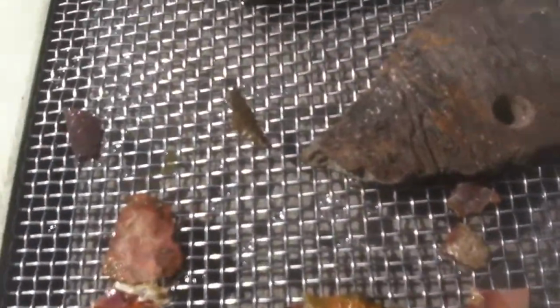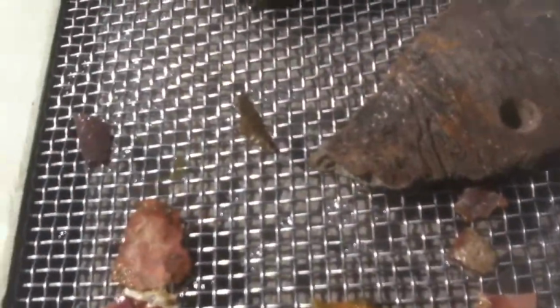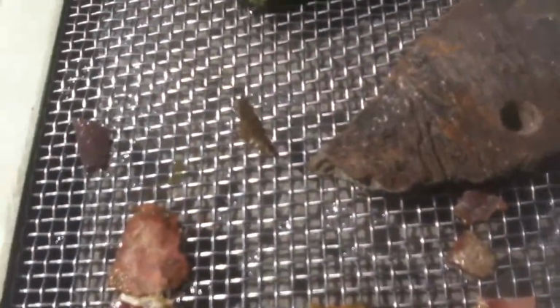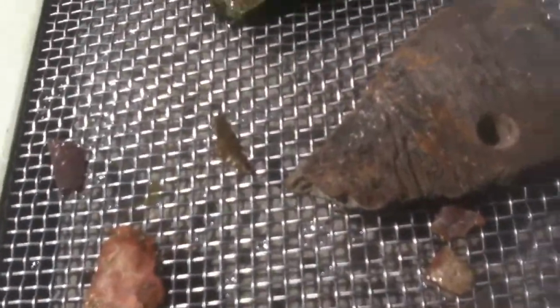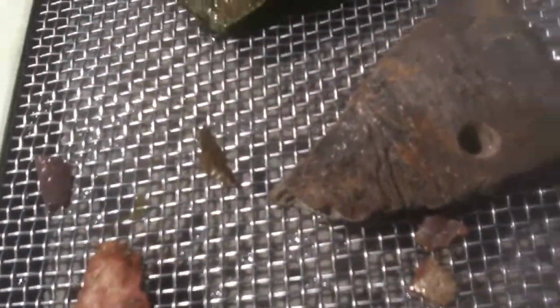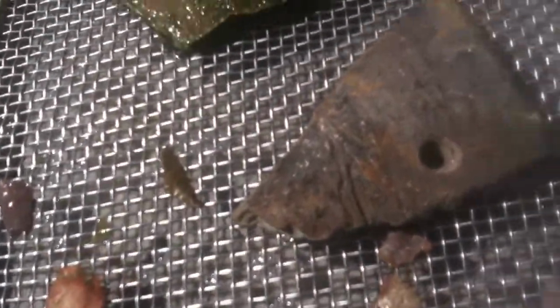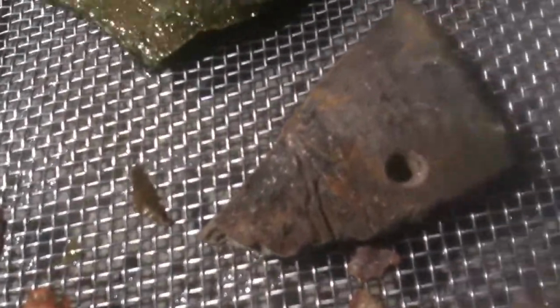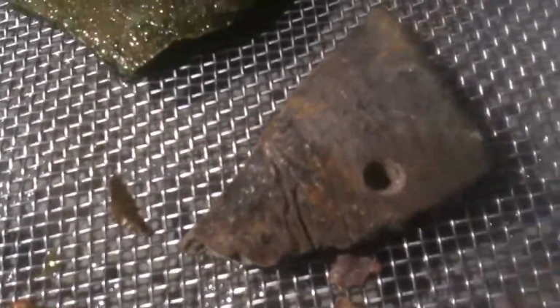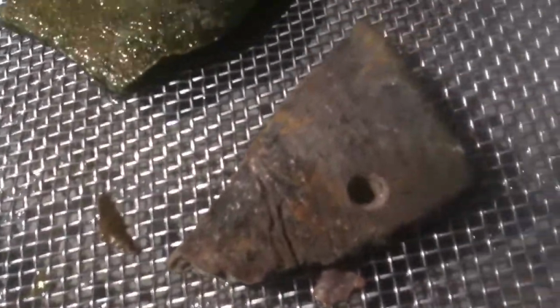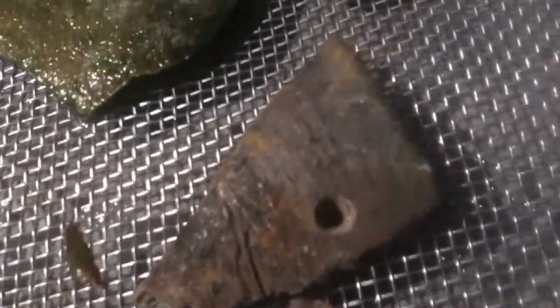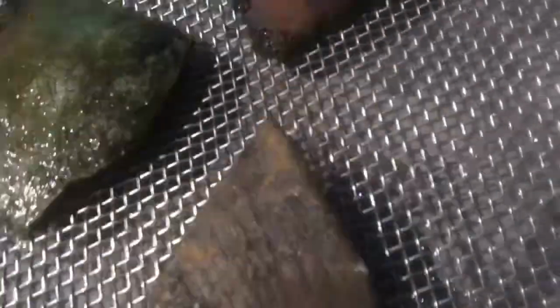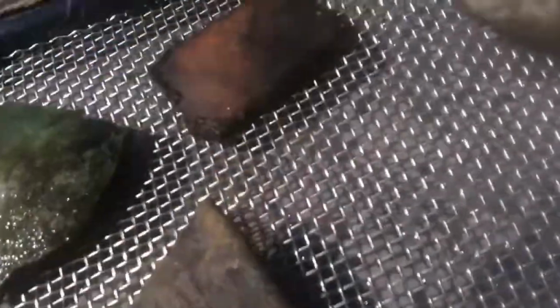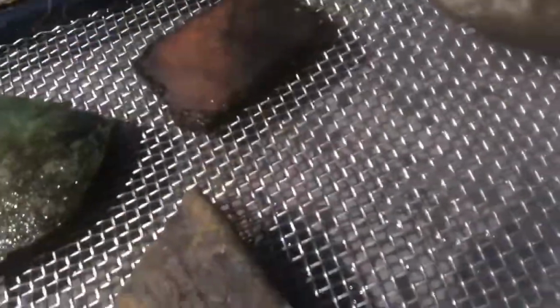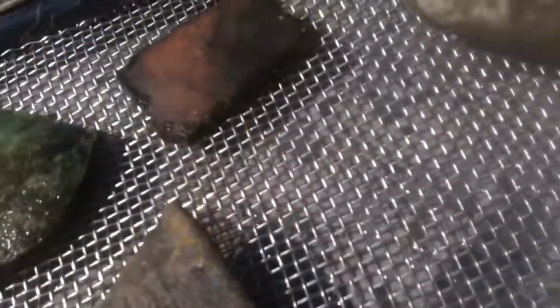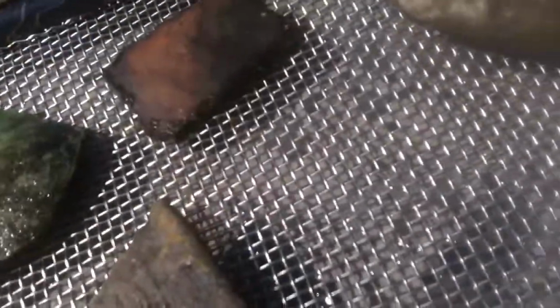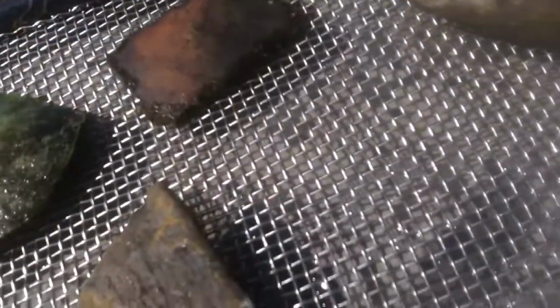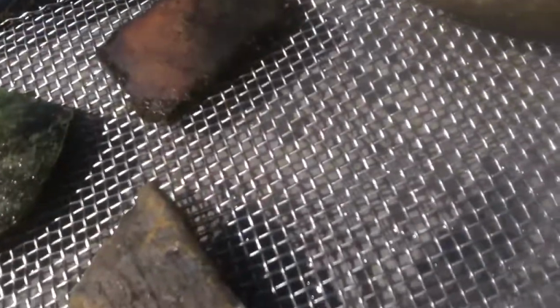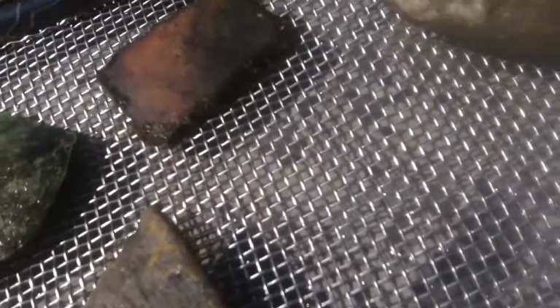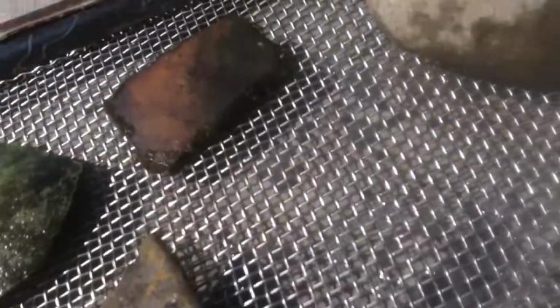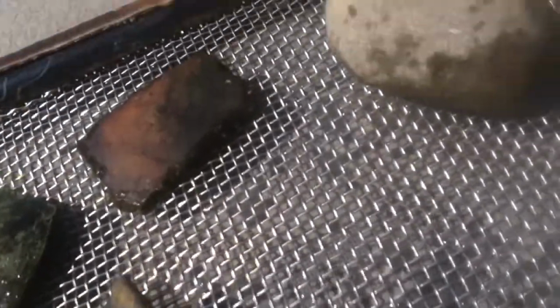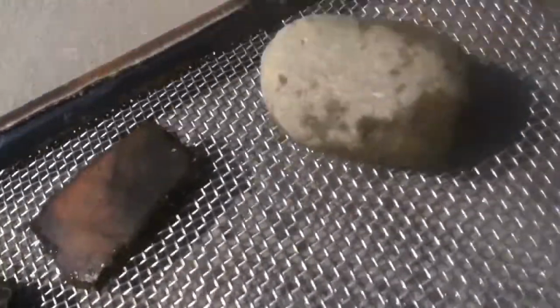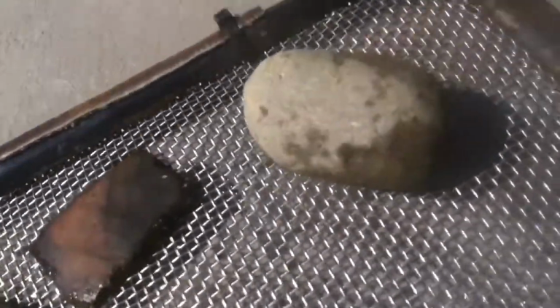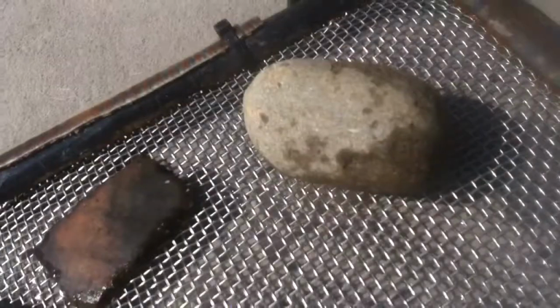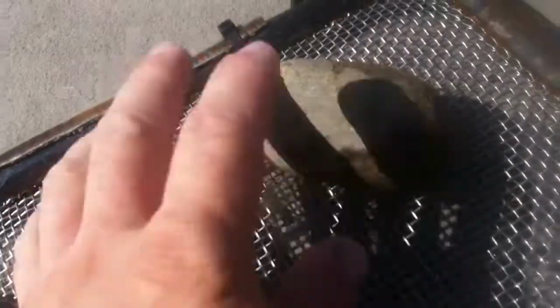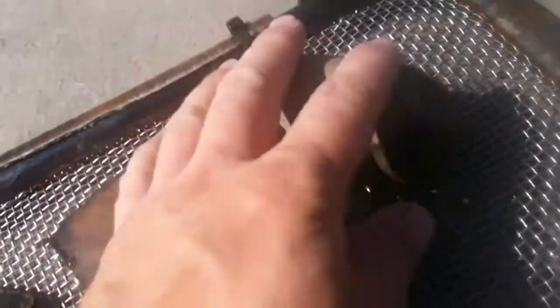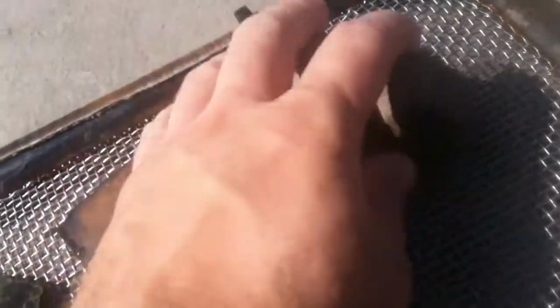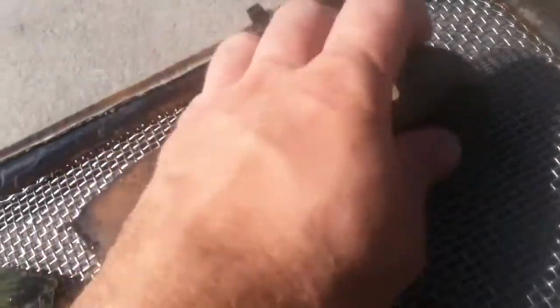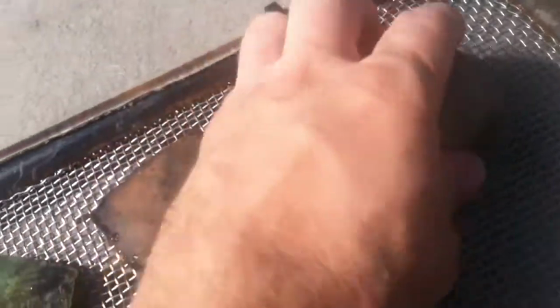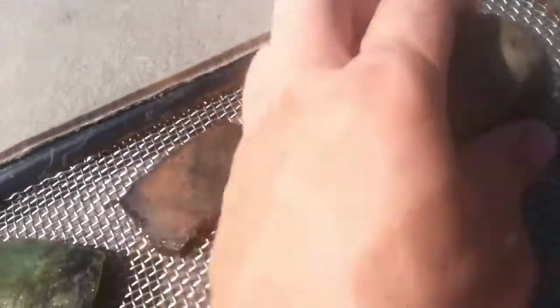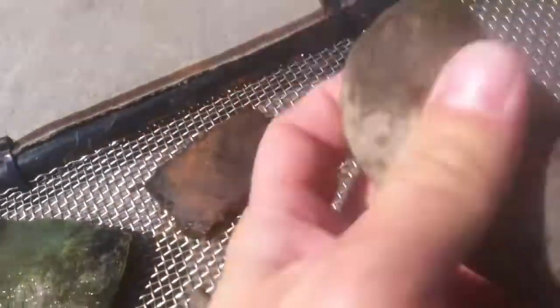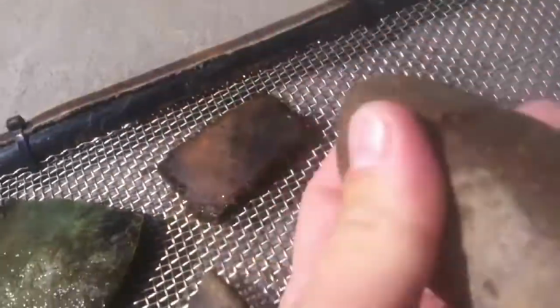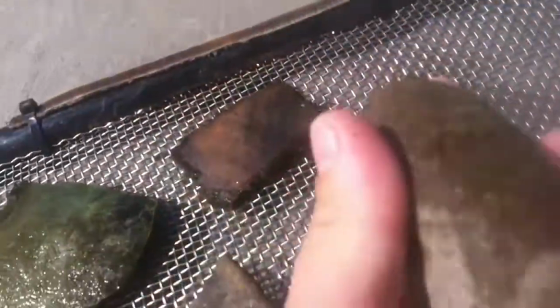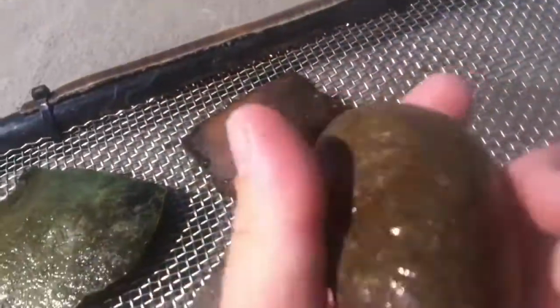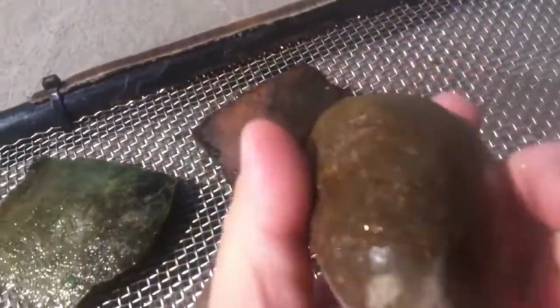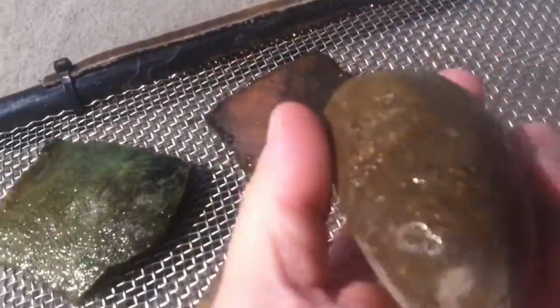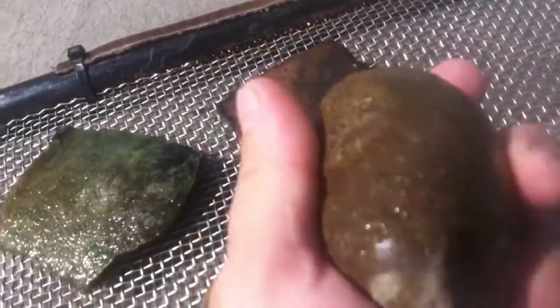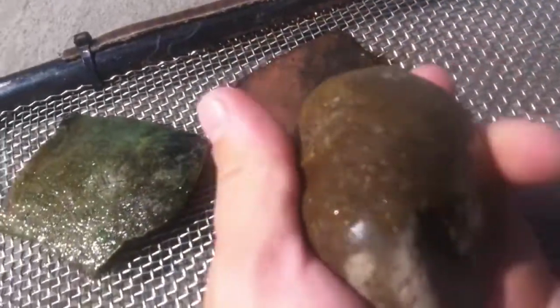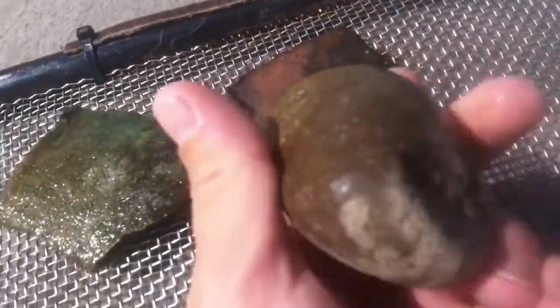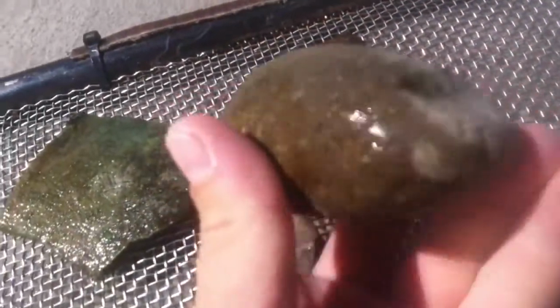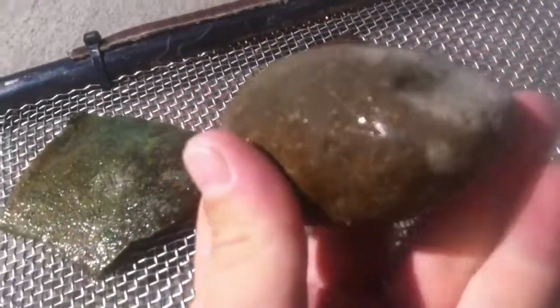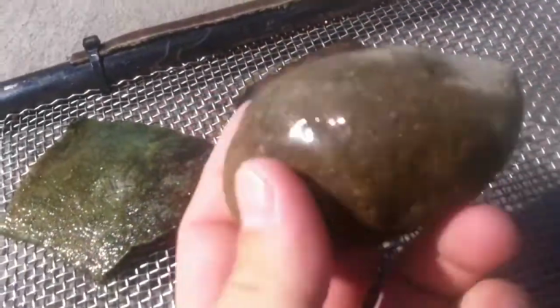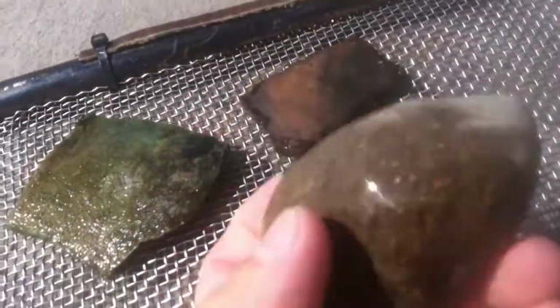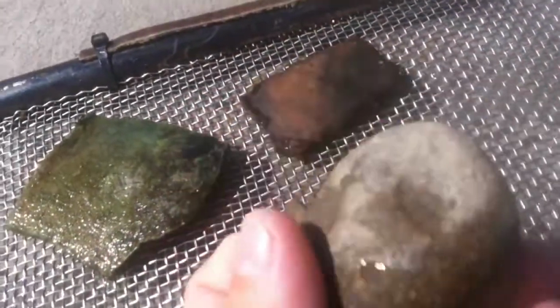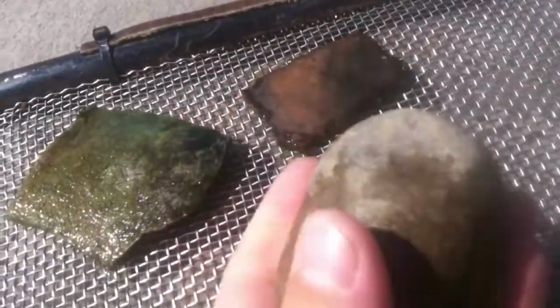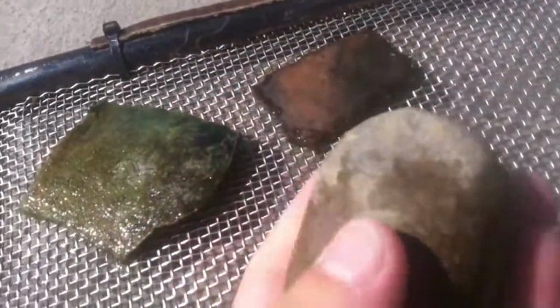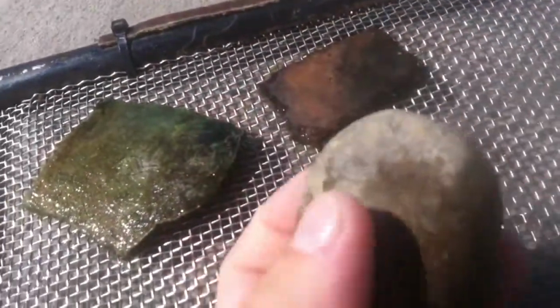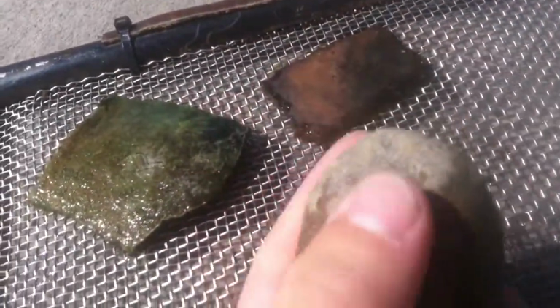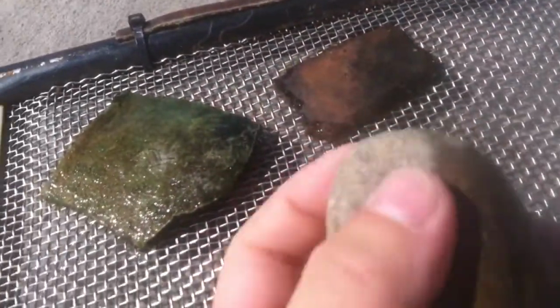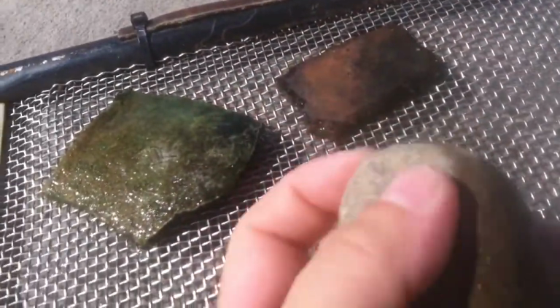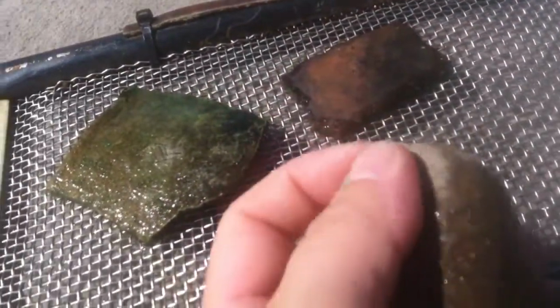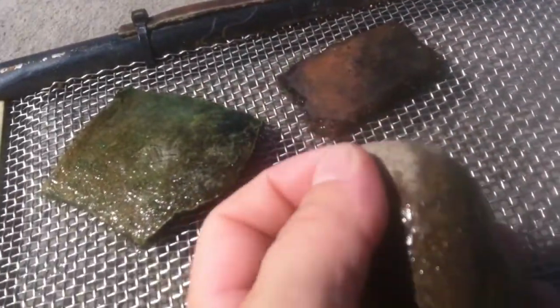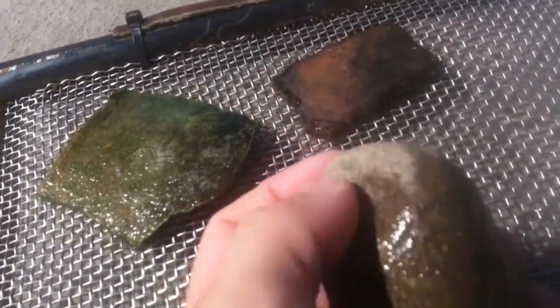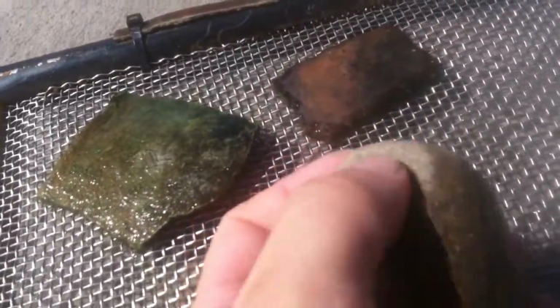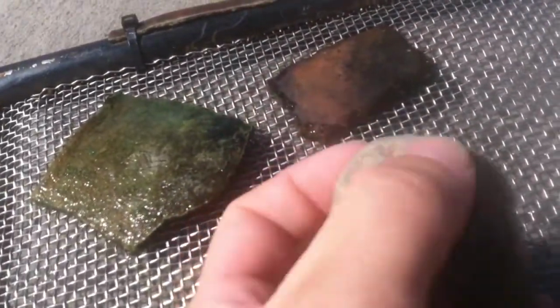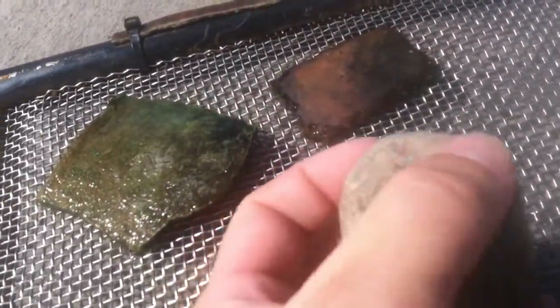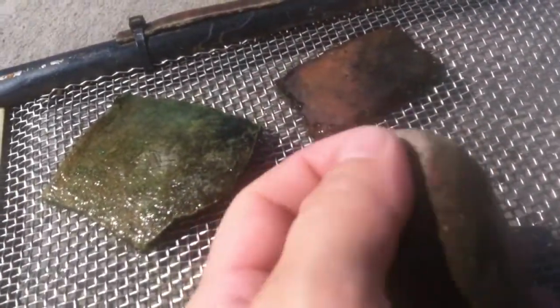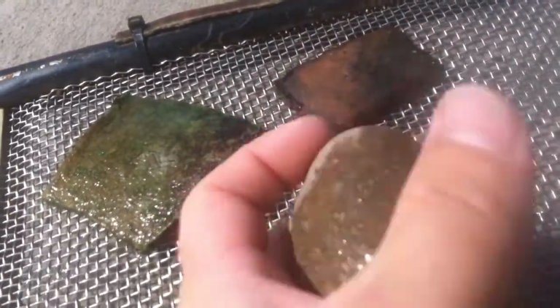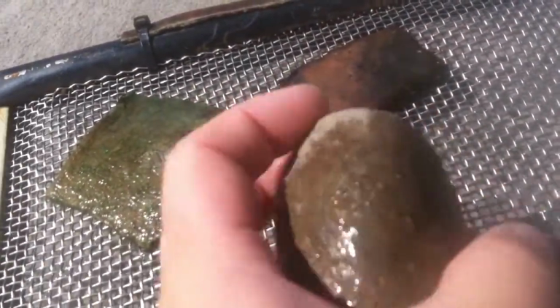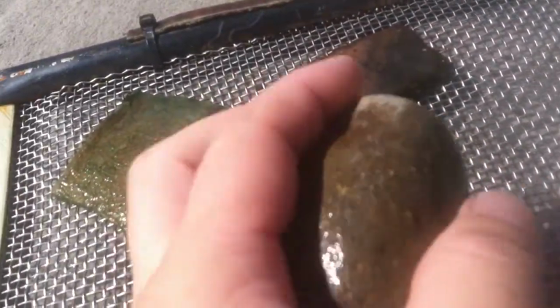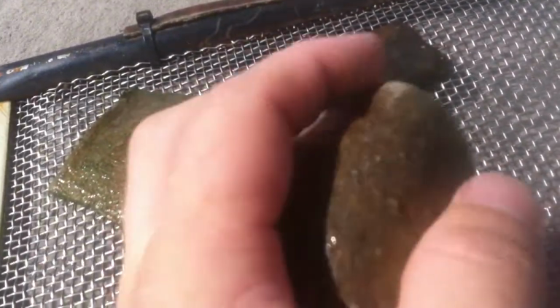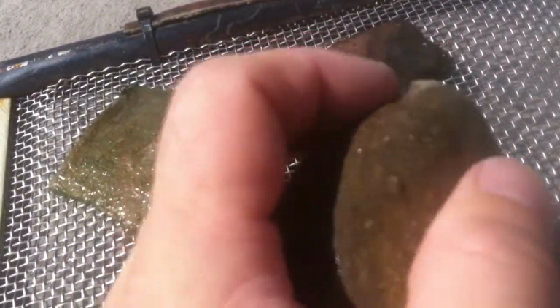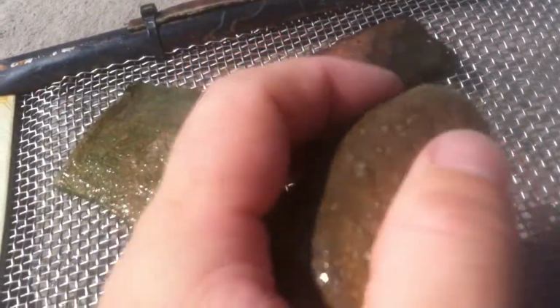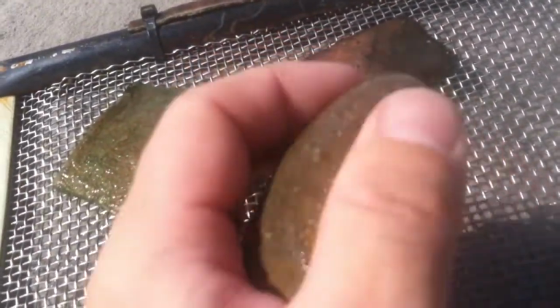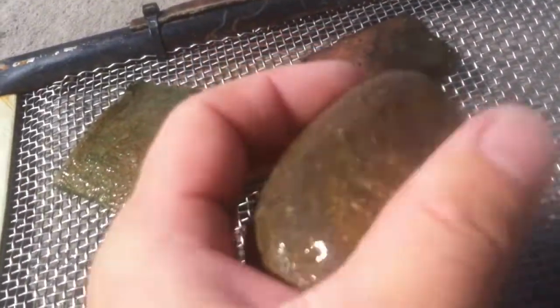It's kind of neat looking. Hammerstone — pretty good little finger grooves worn in it.